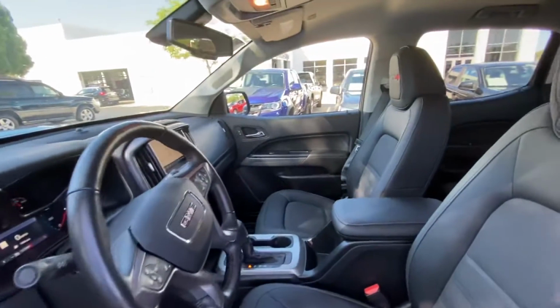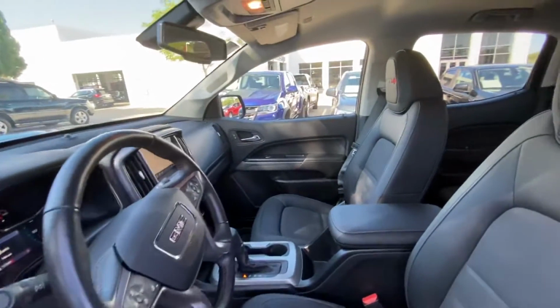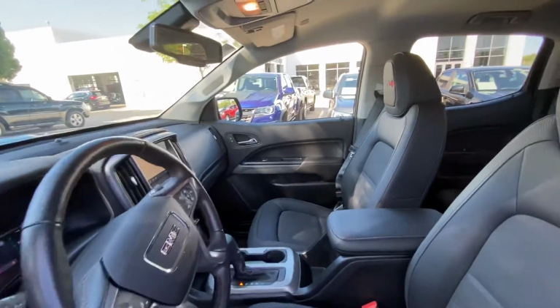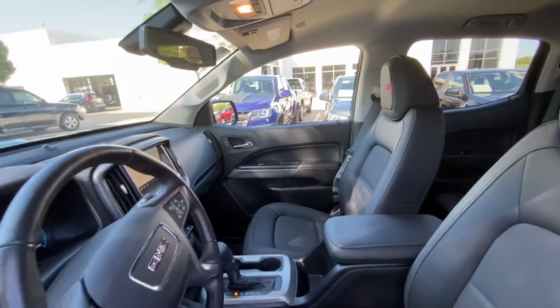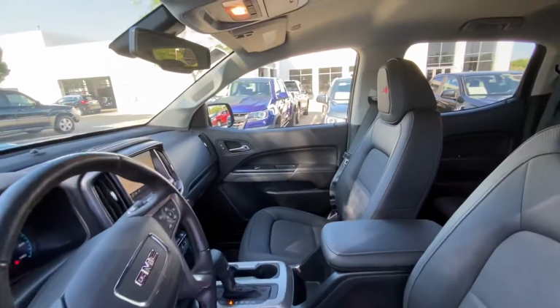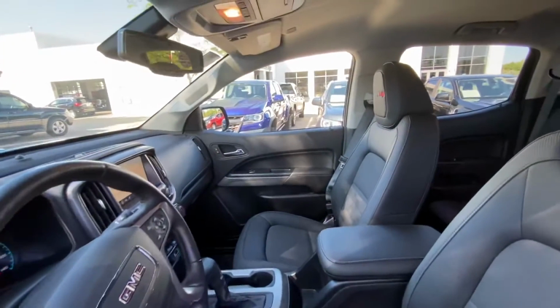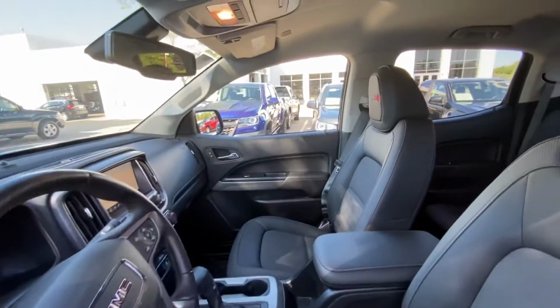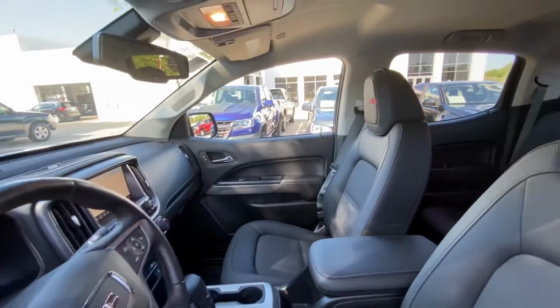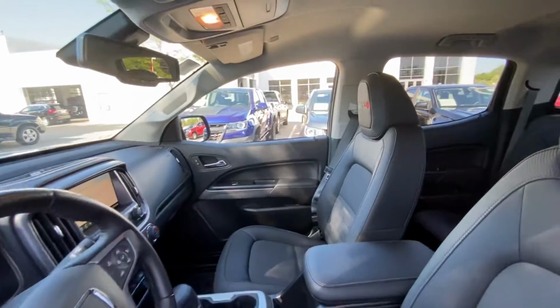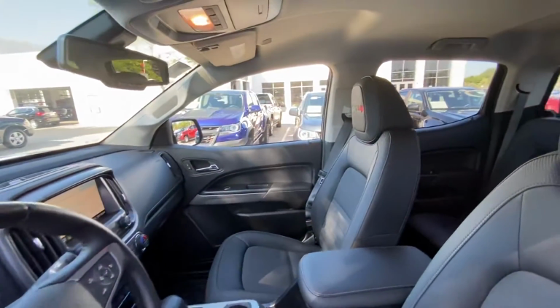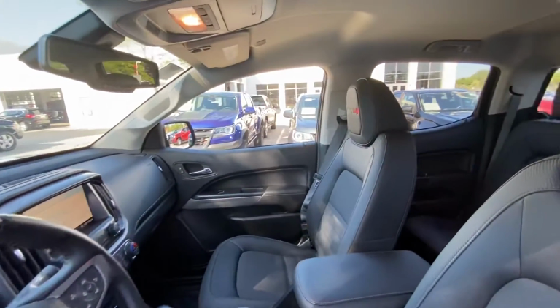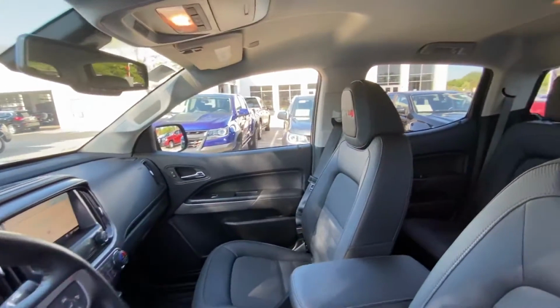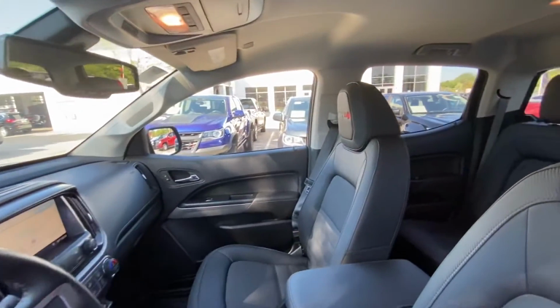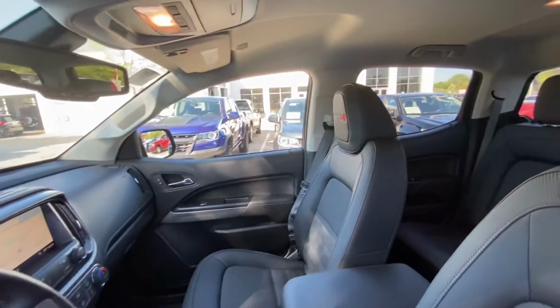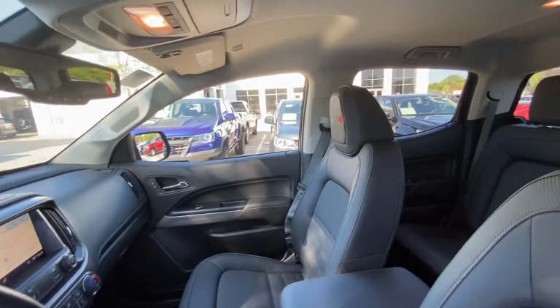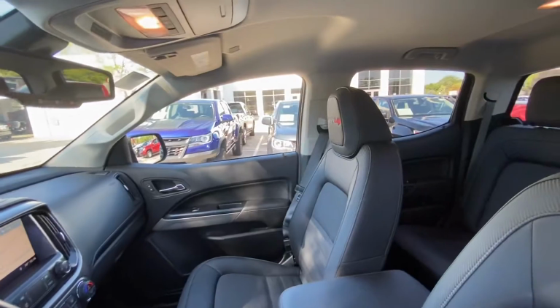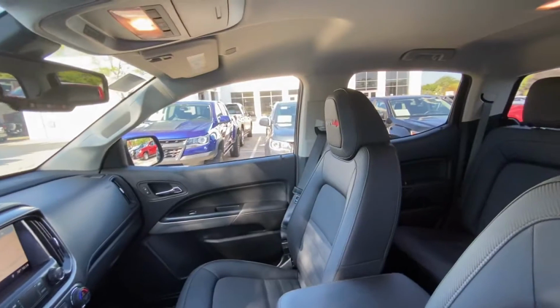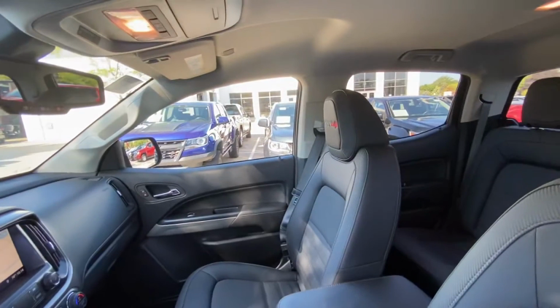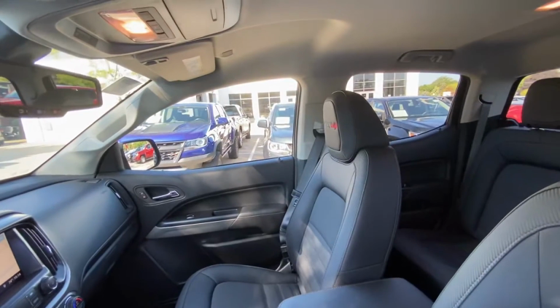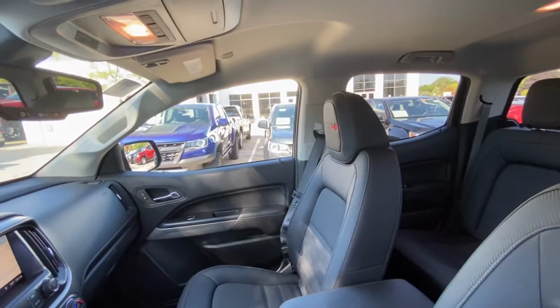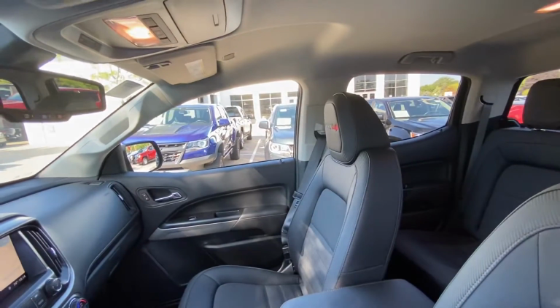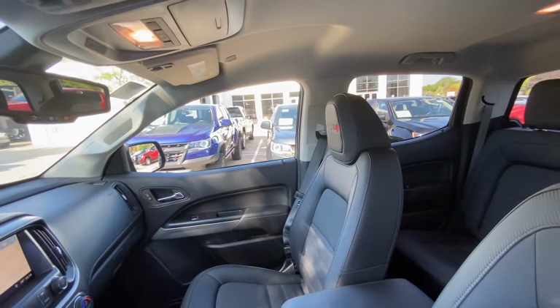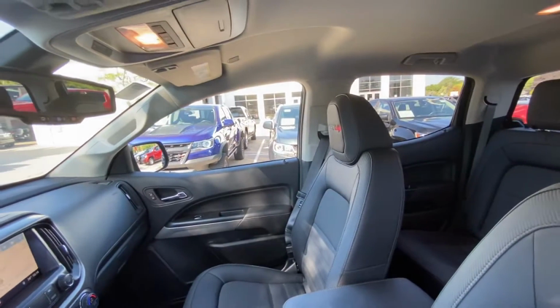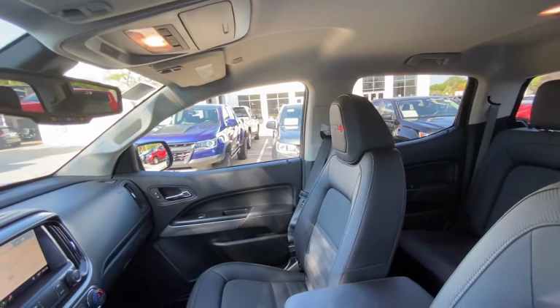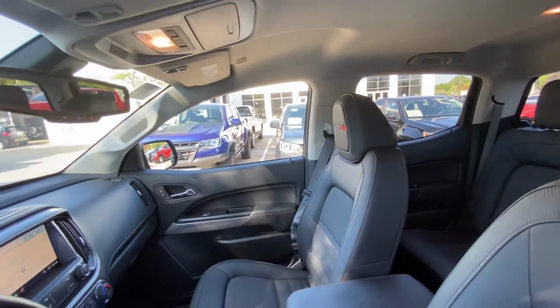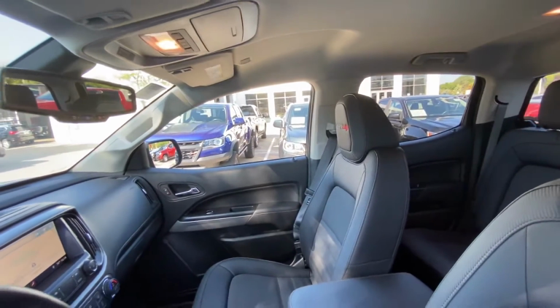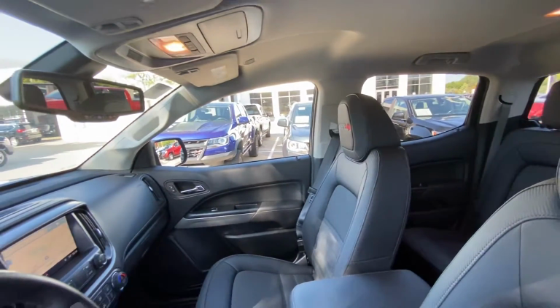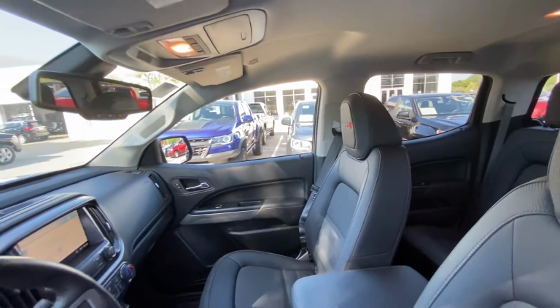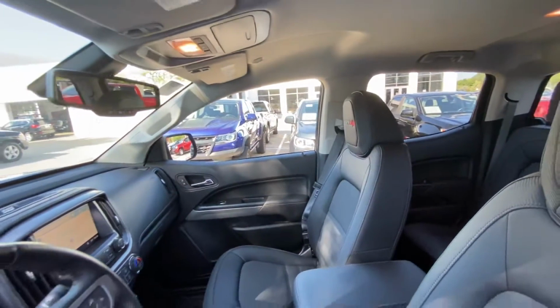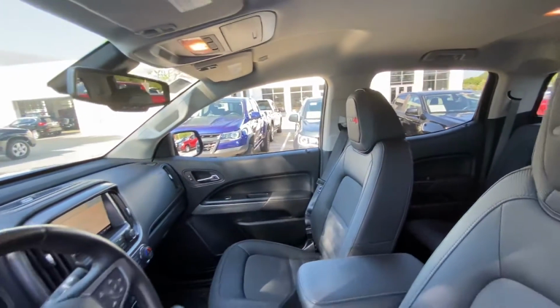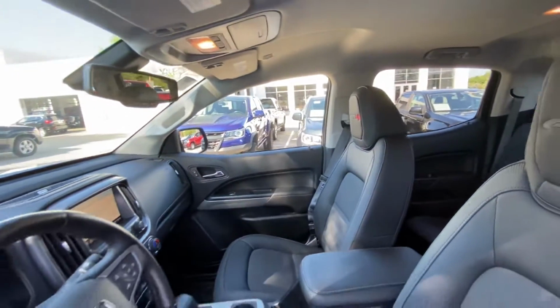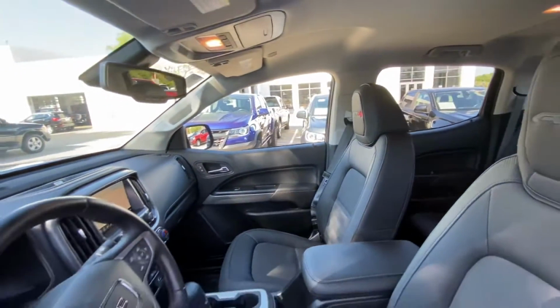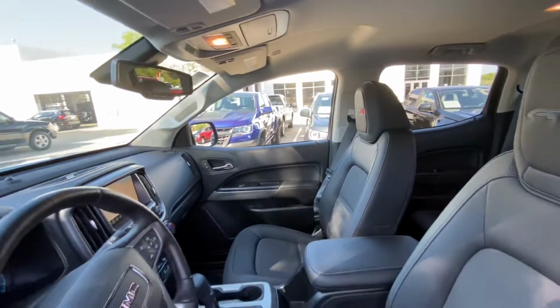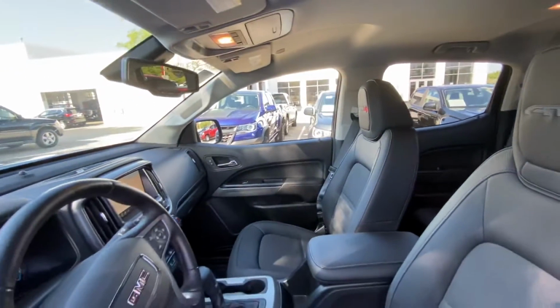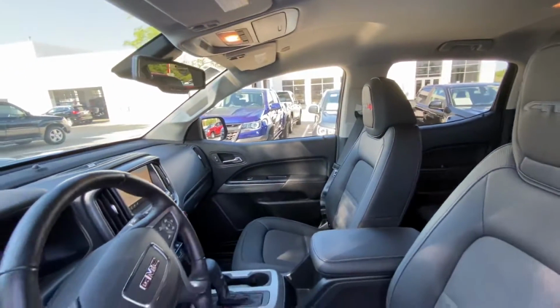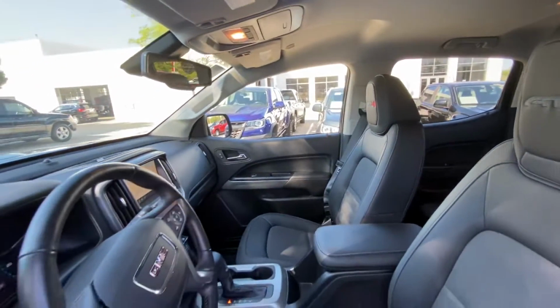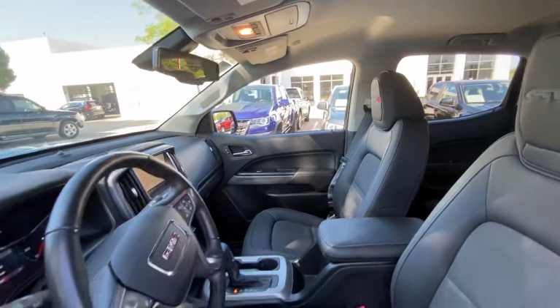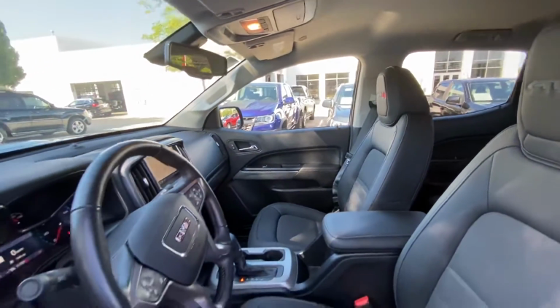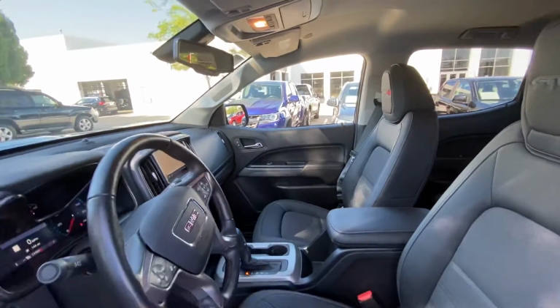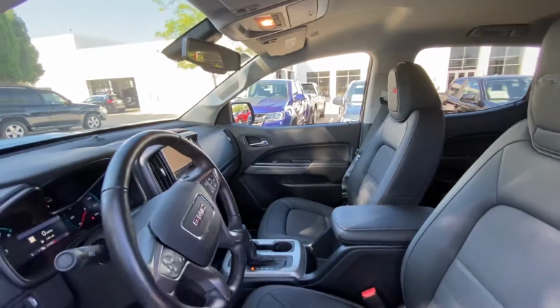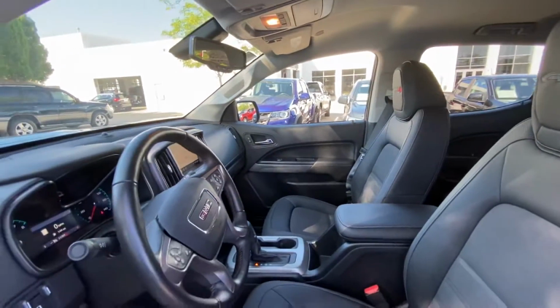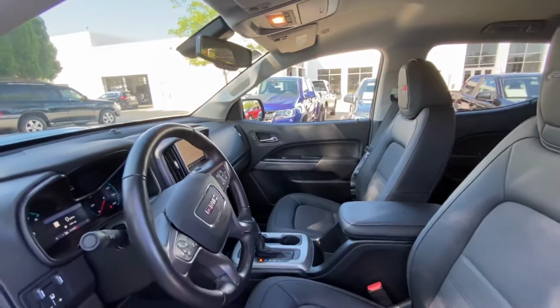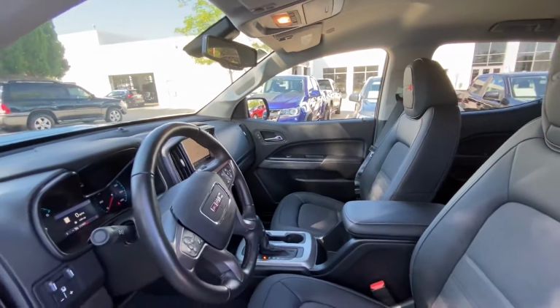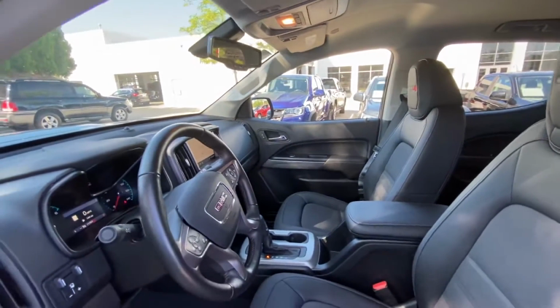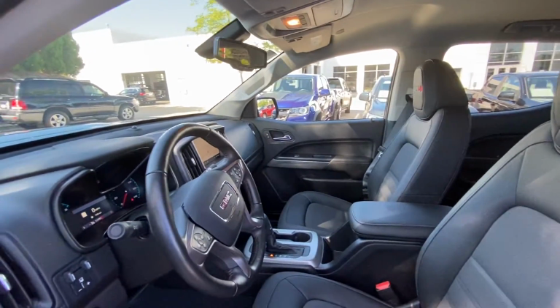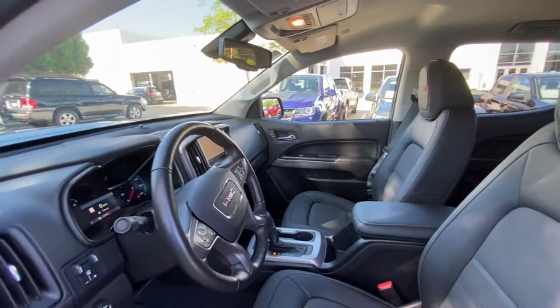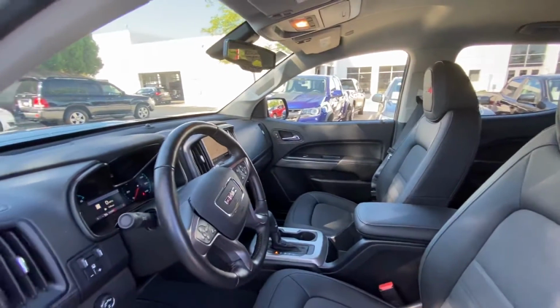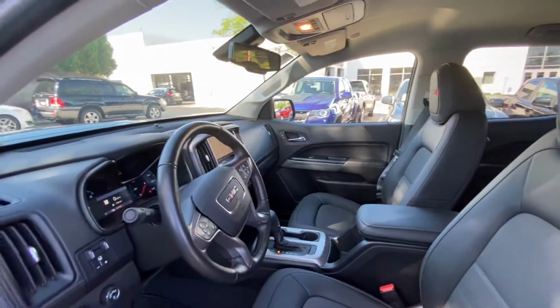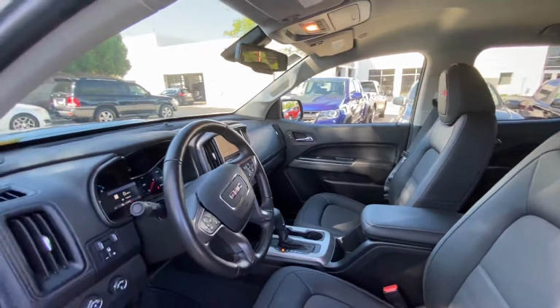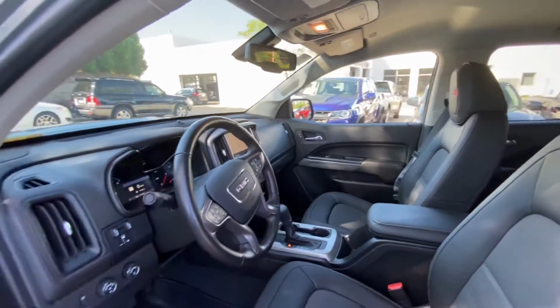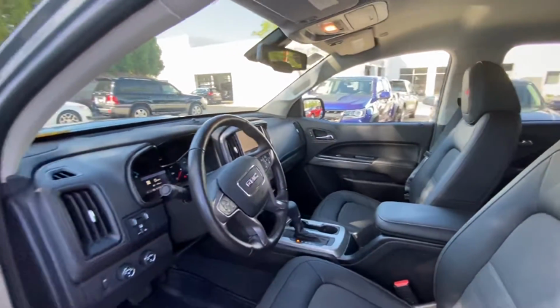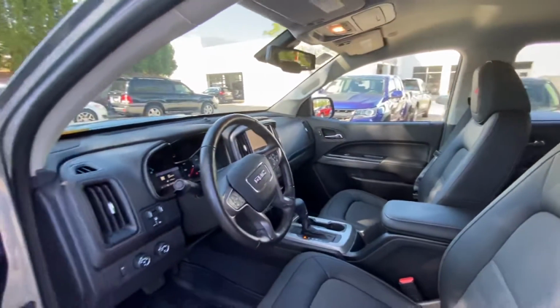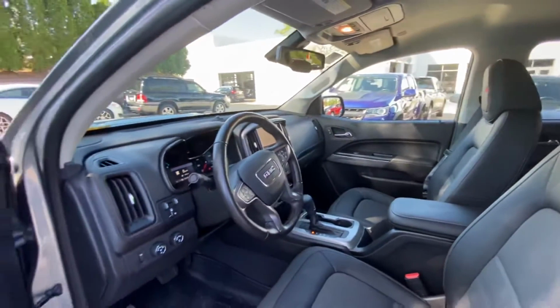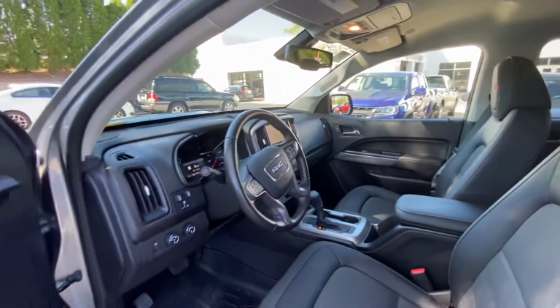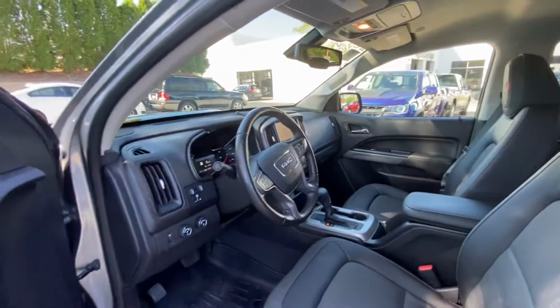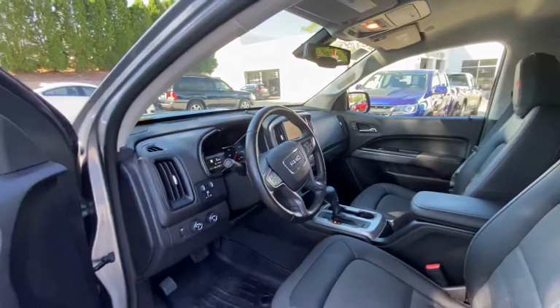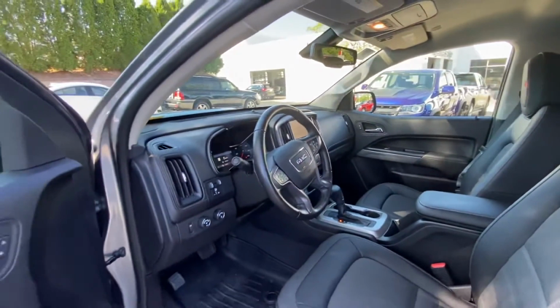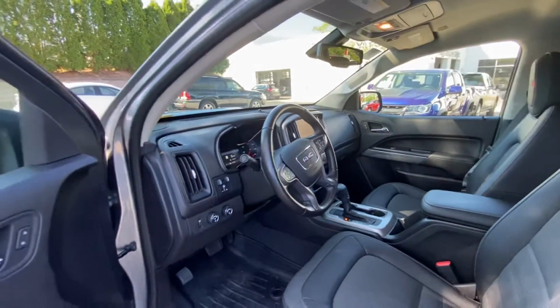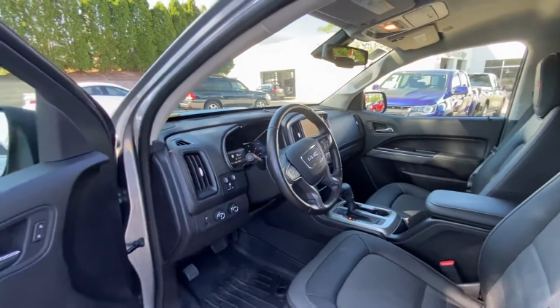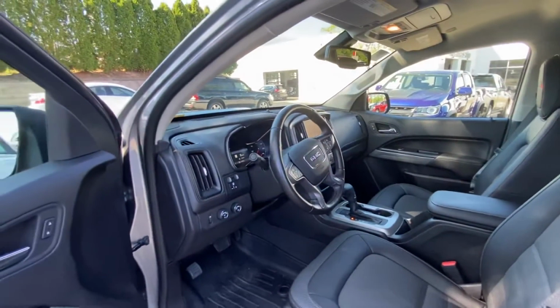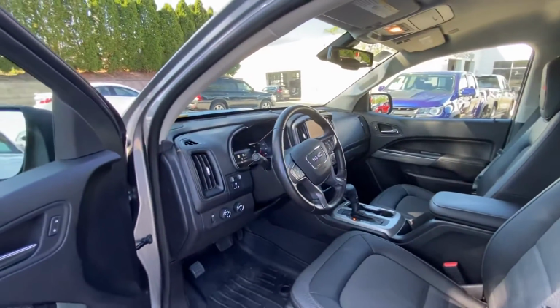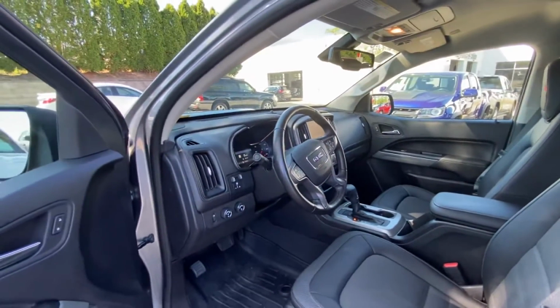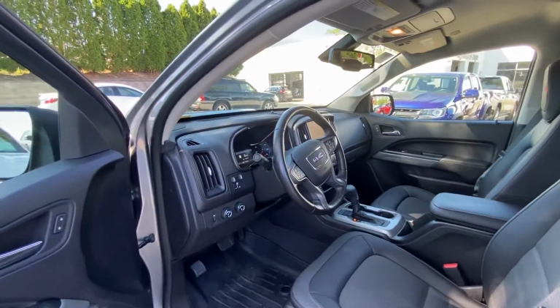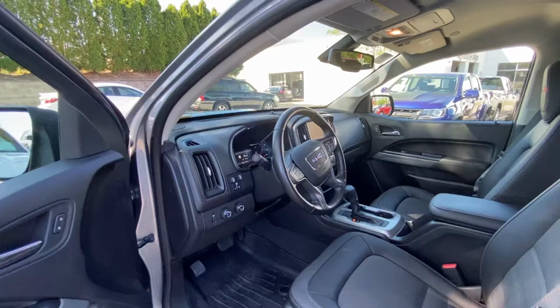This vehicle also has navigation, heated seats, heated steering wheel, and a trailering package along with the Bose premium audio.